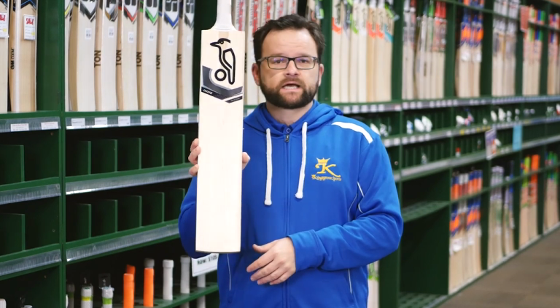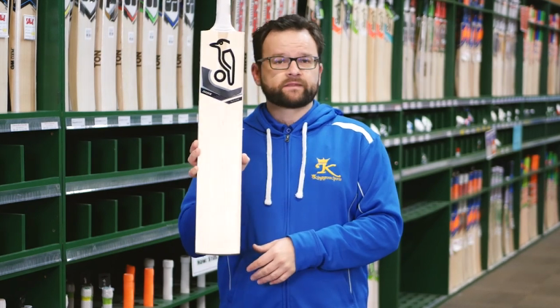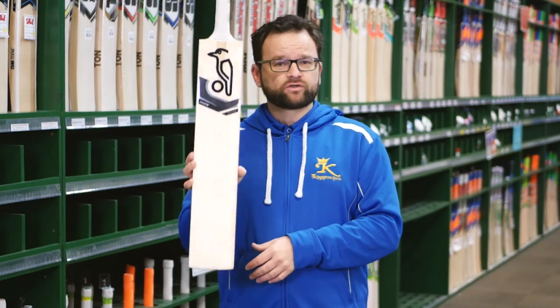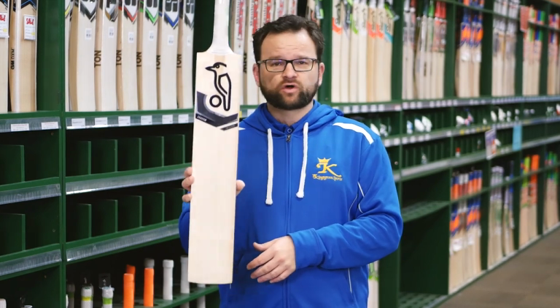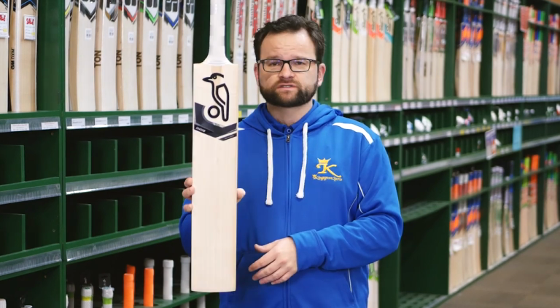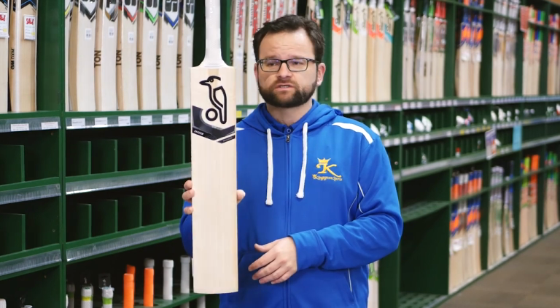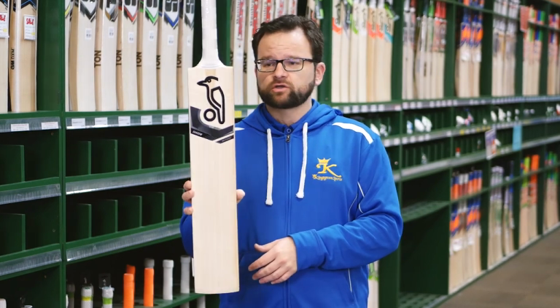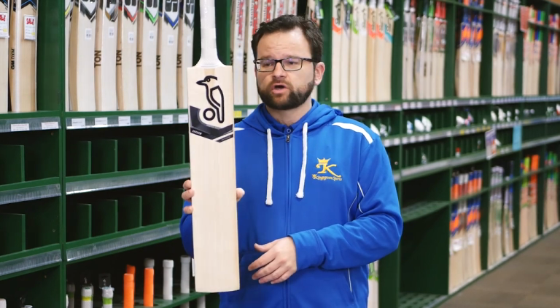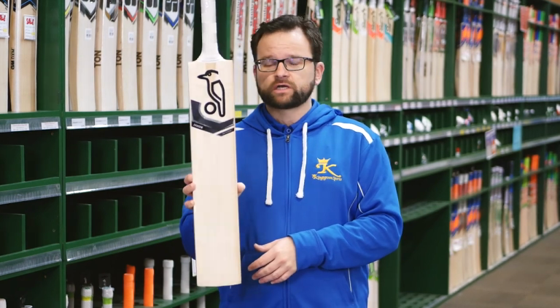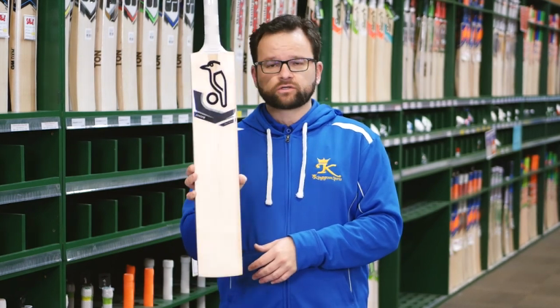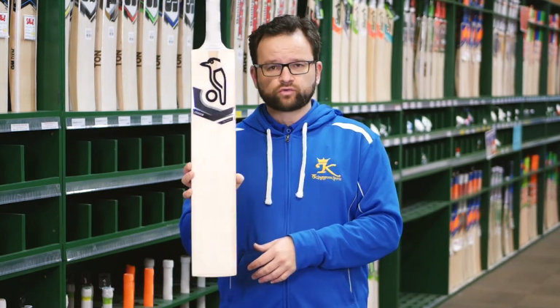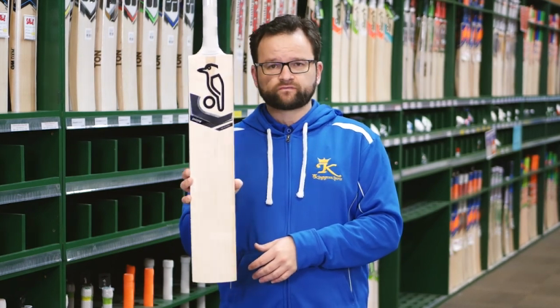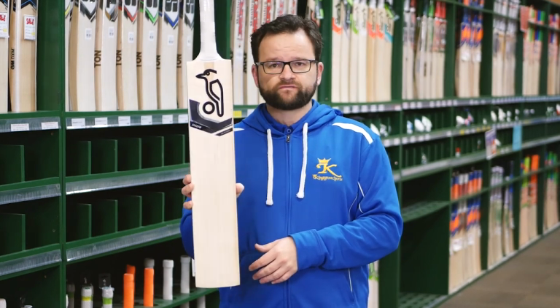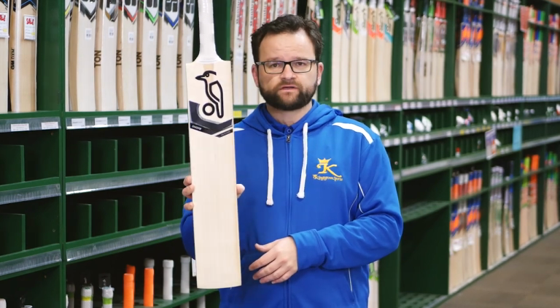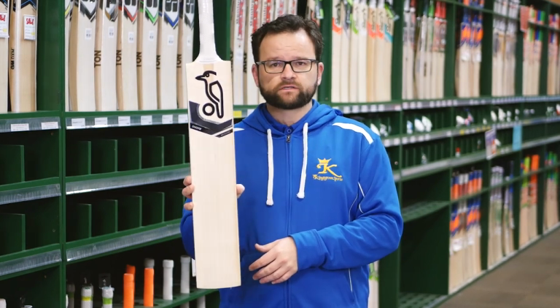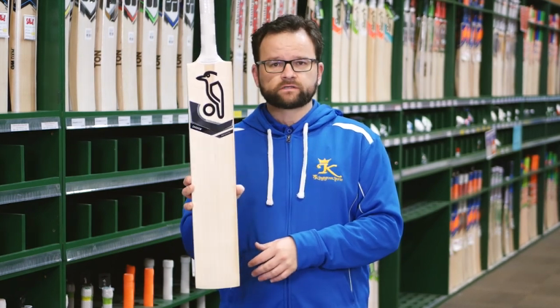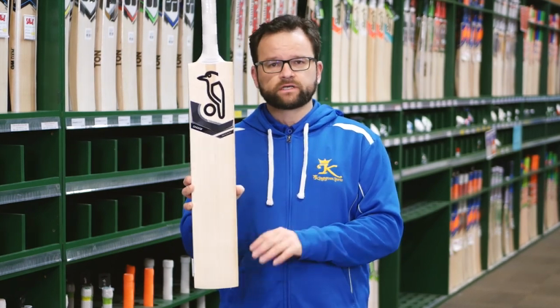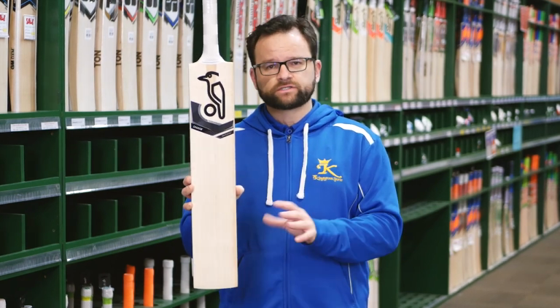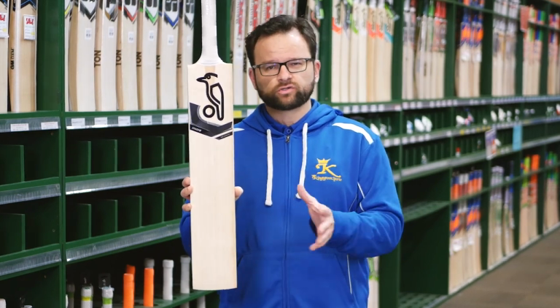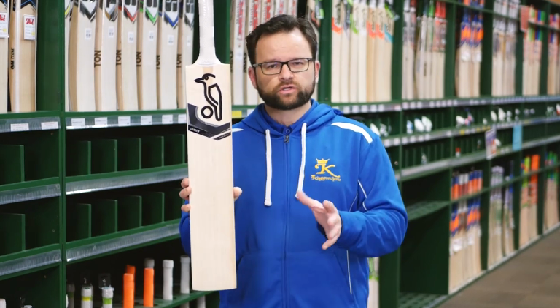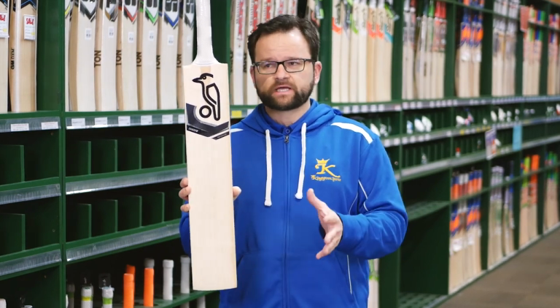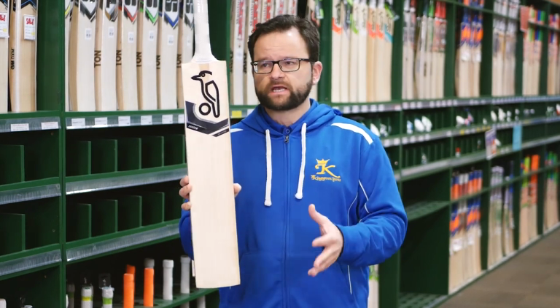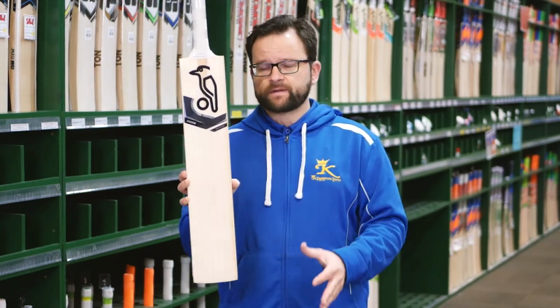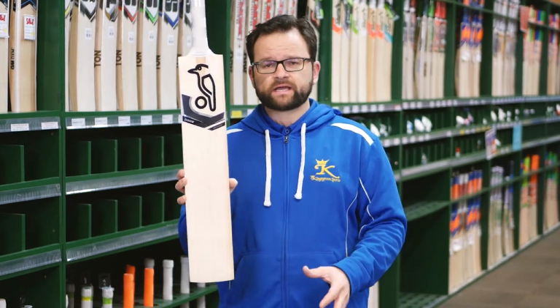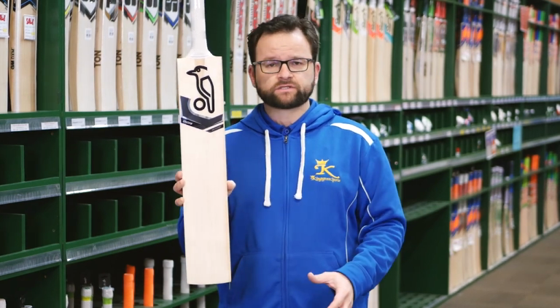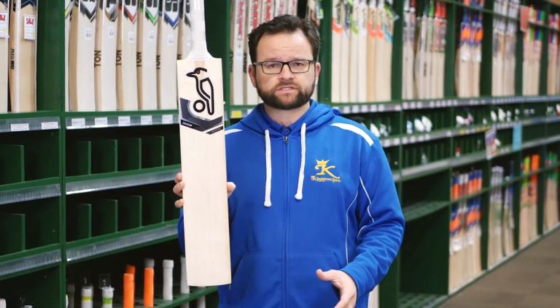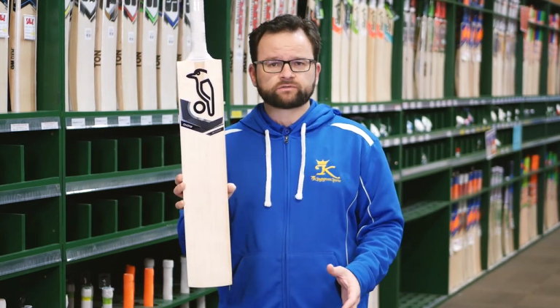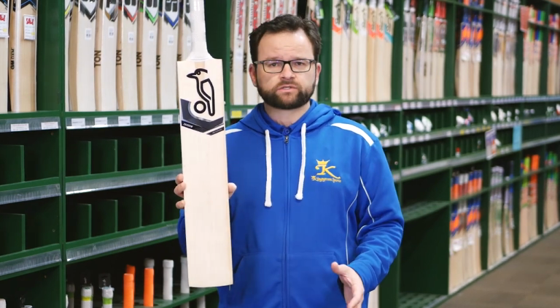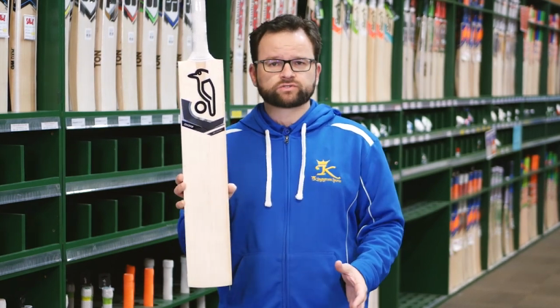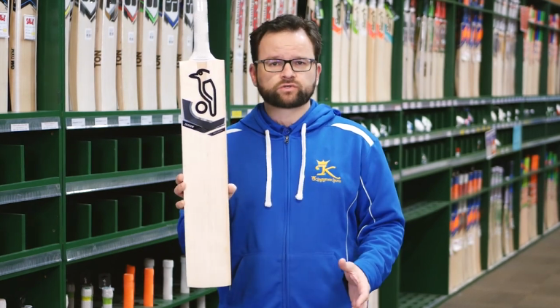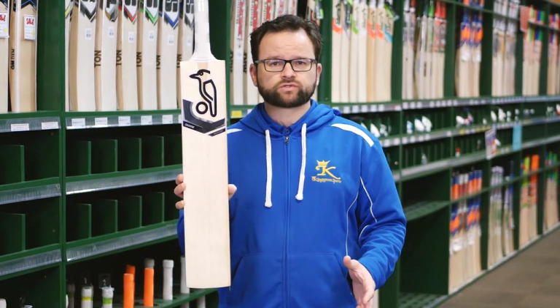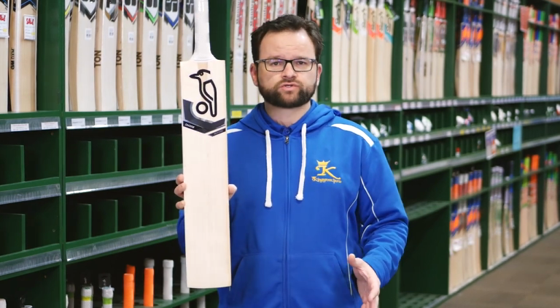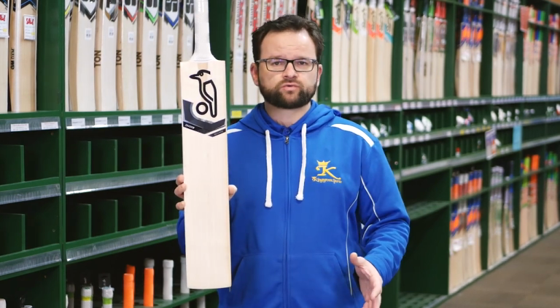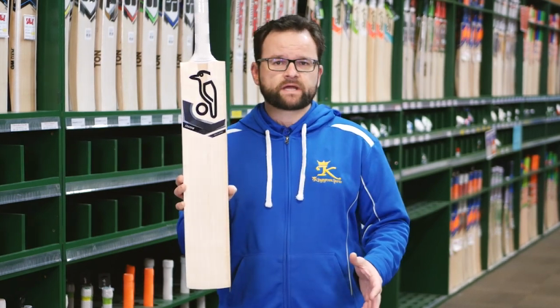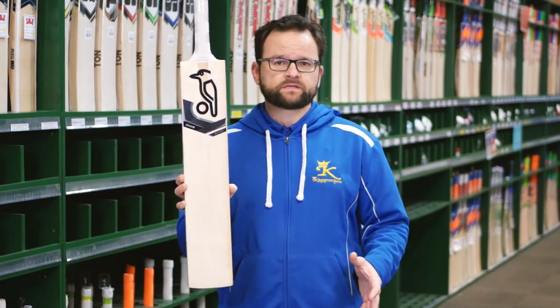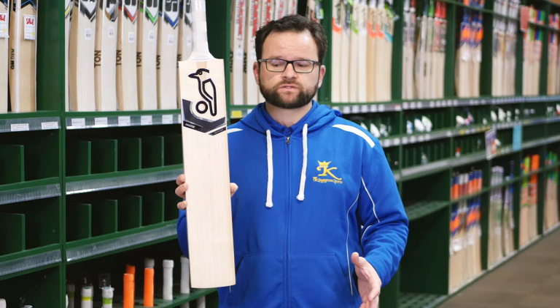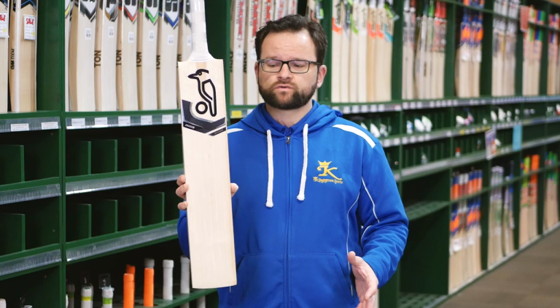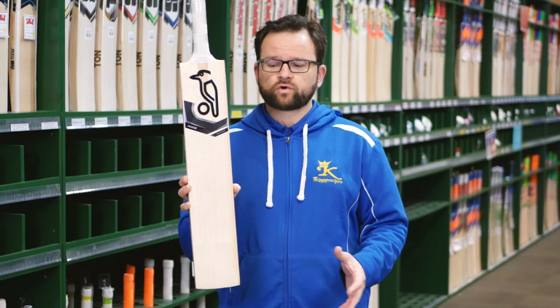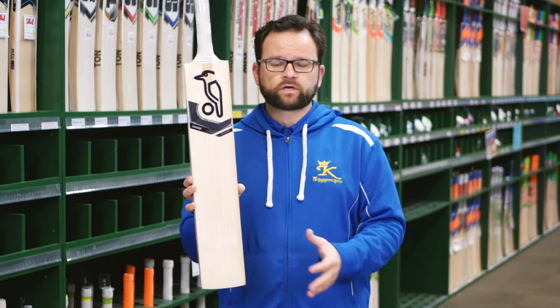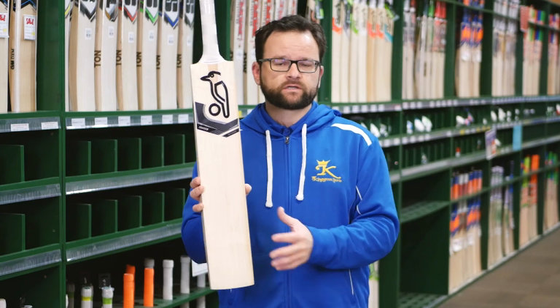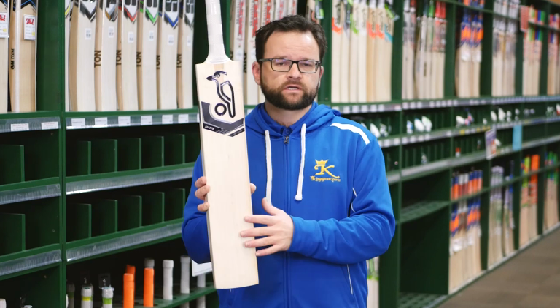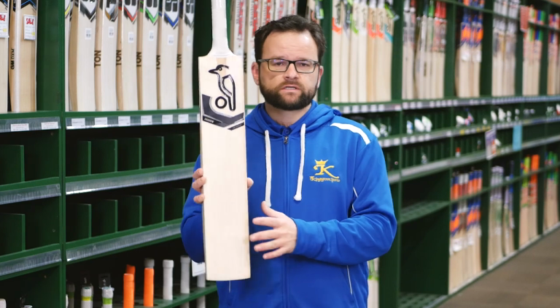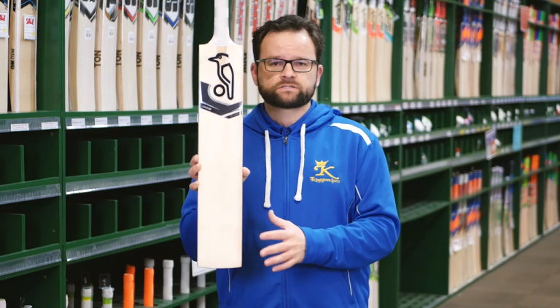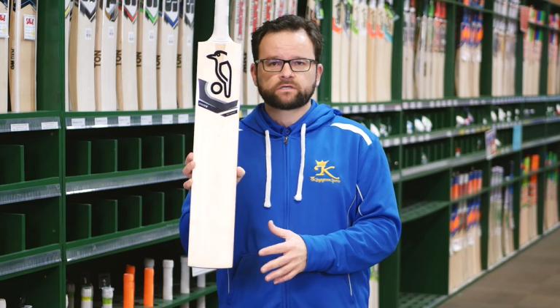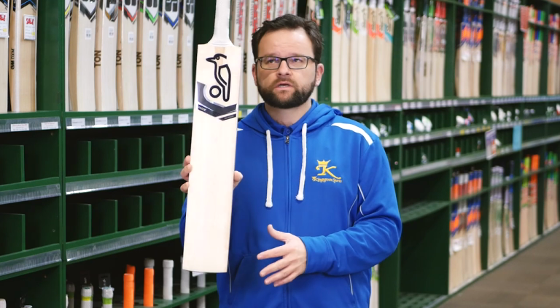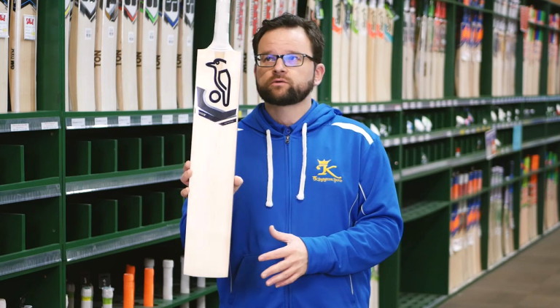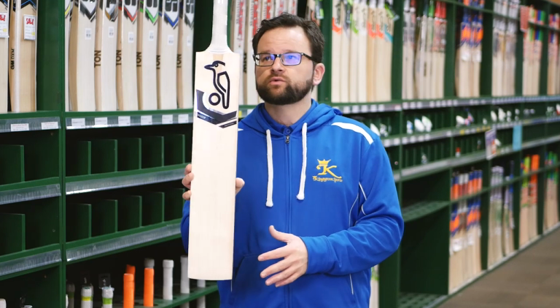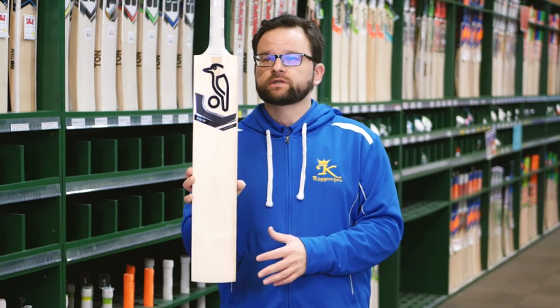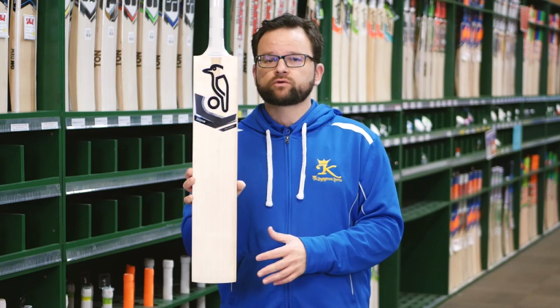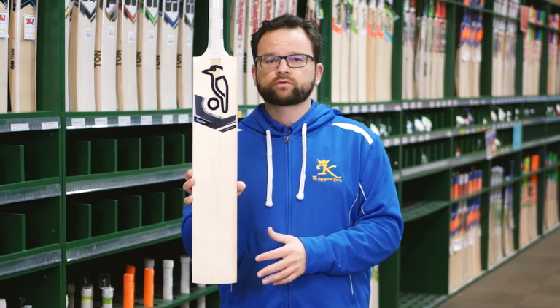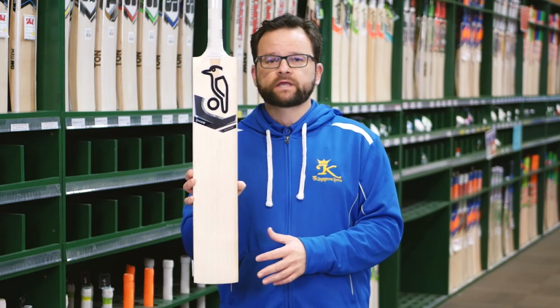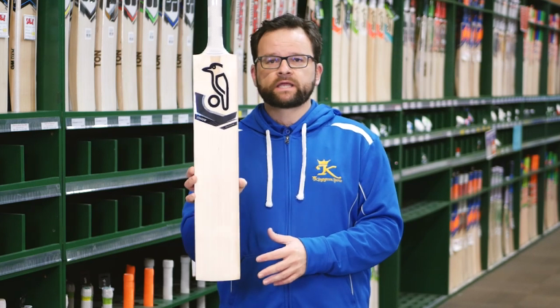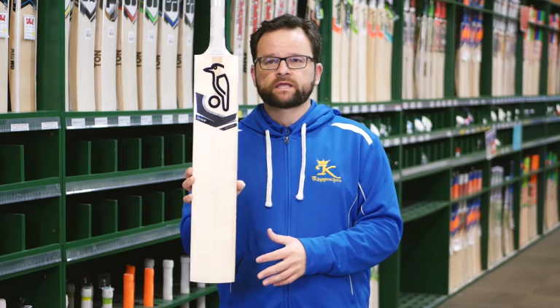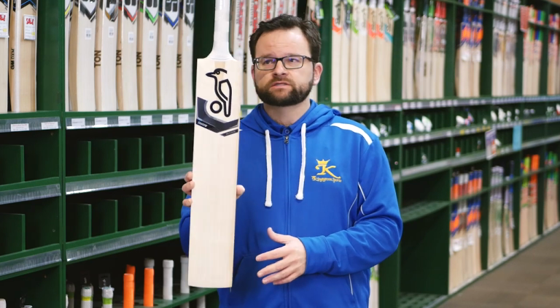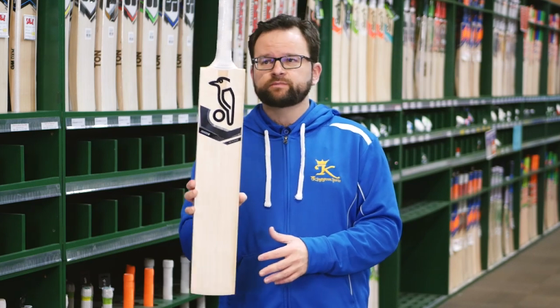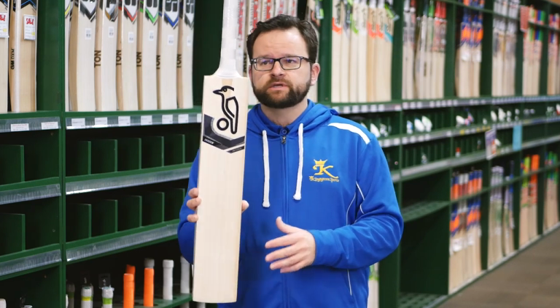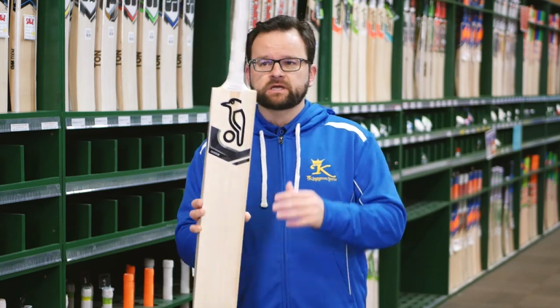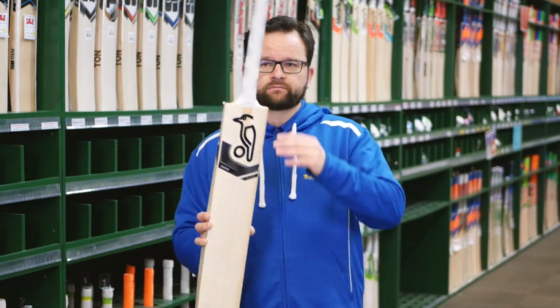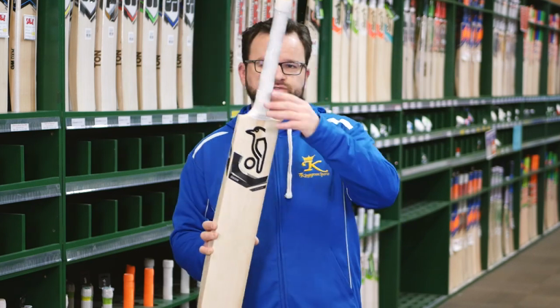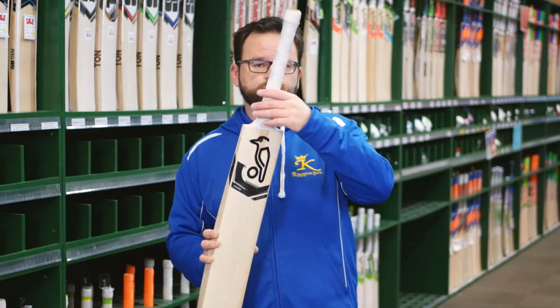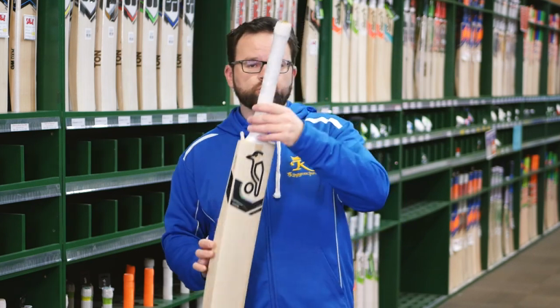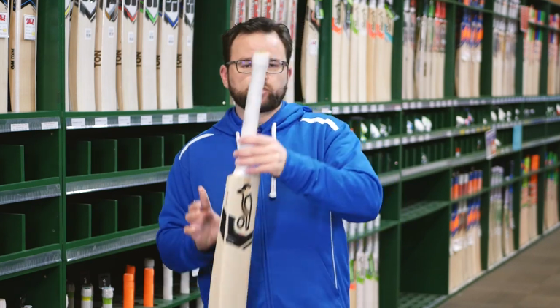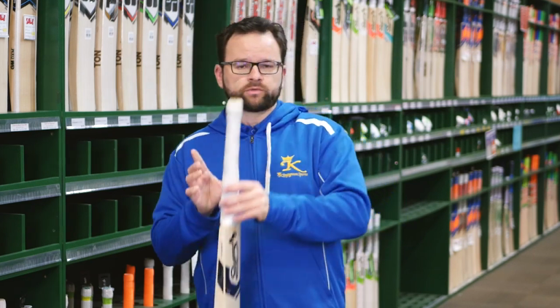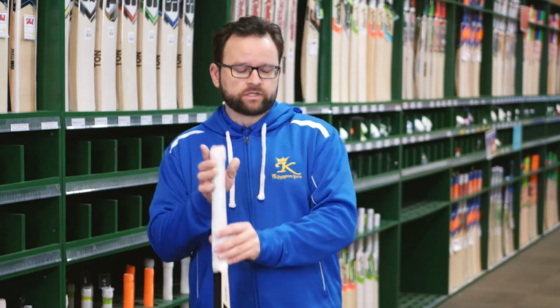Great sweet spots, they're nice and light, good feel in these. You're looking at about generally sort of 2.8, 2.9. Really good in the hands — pick up superbly.